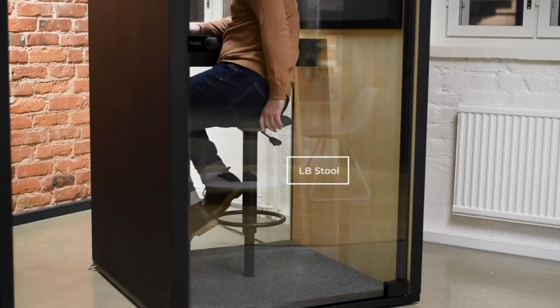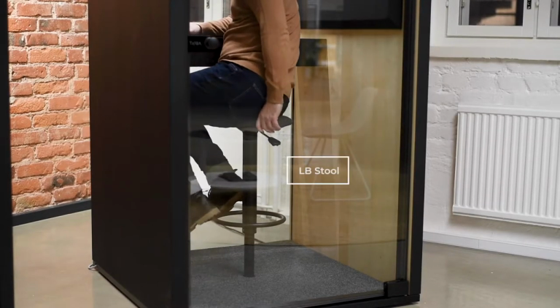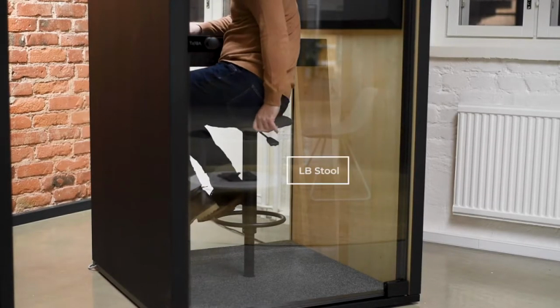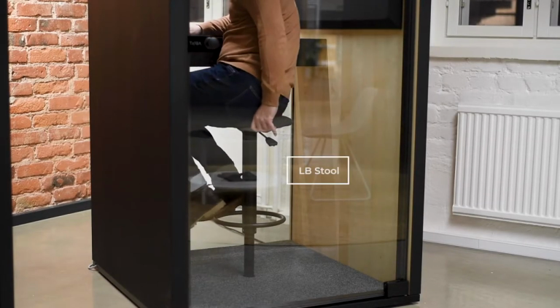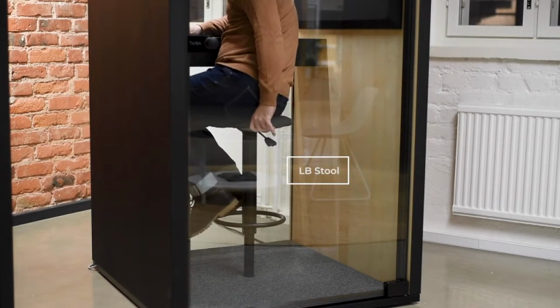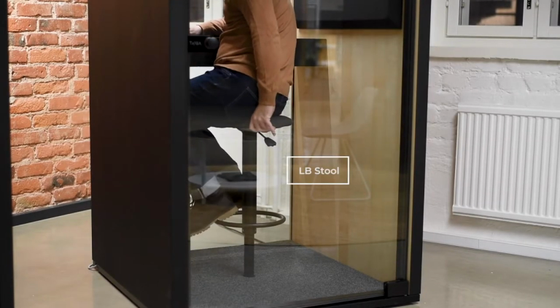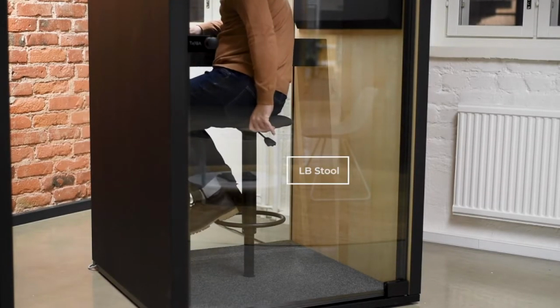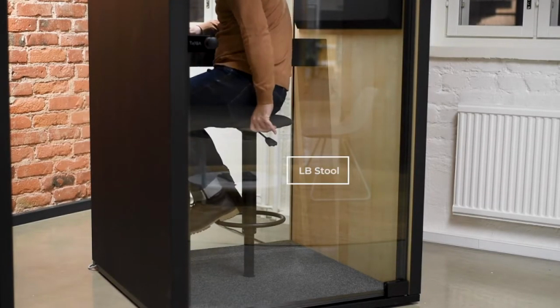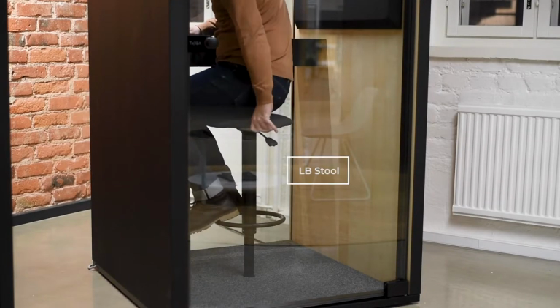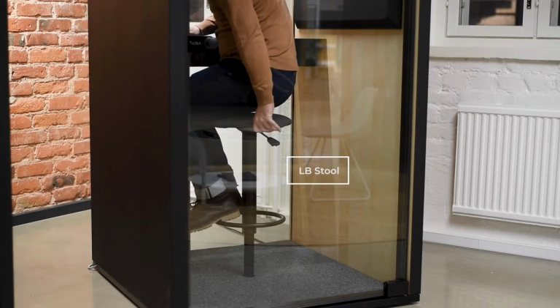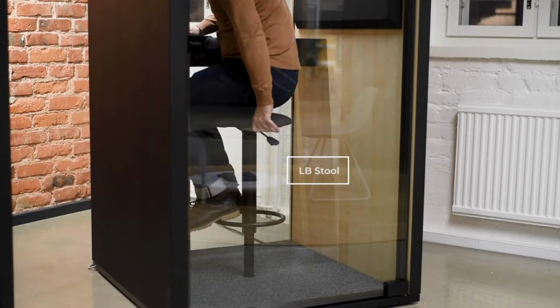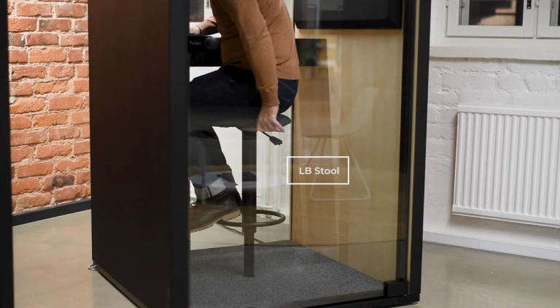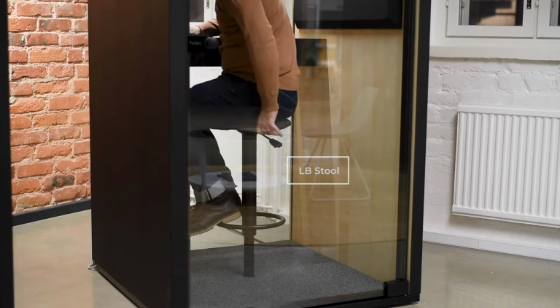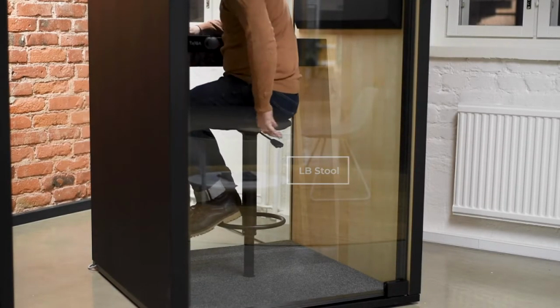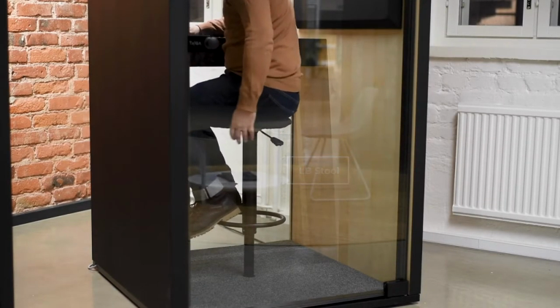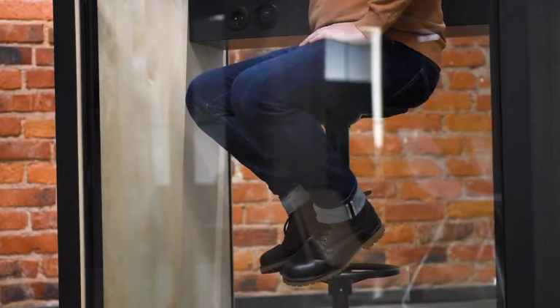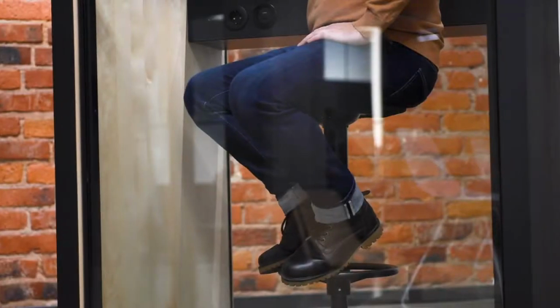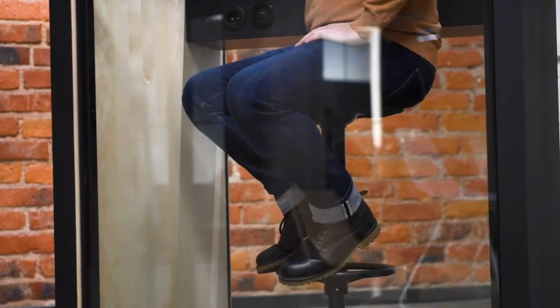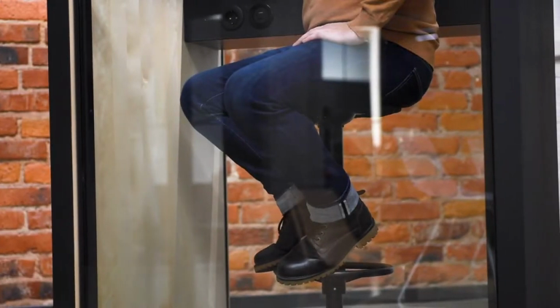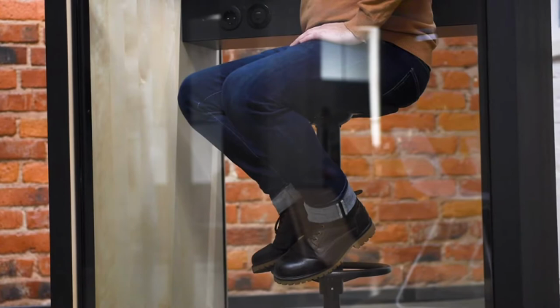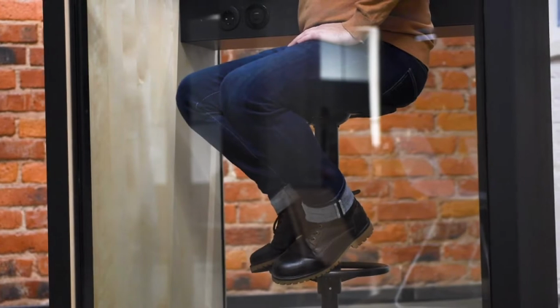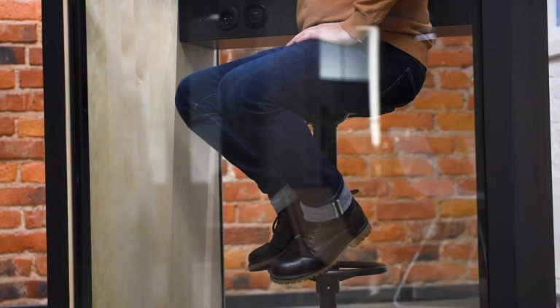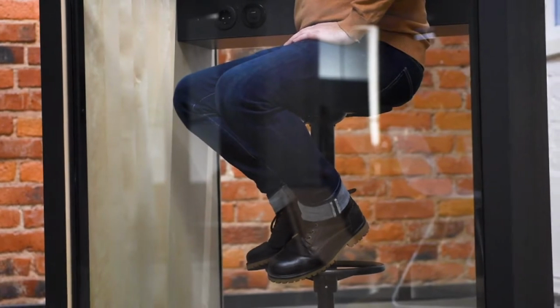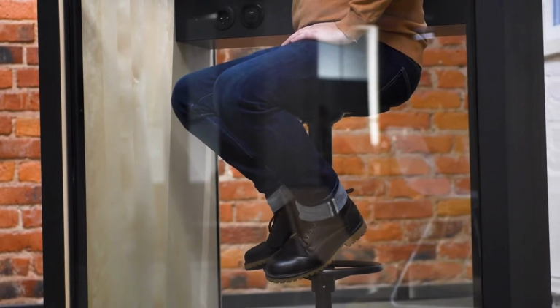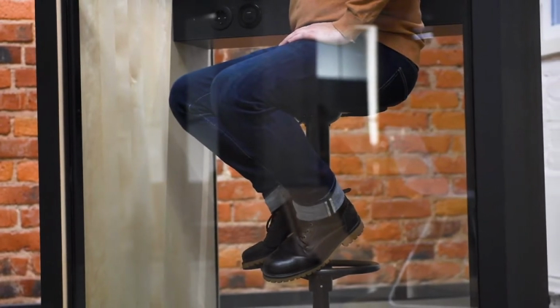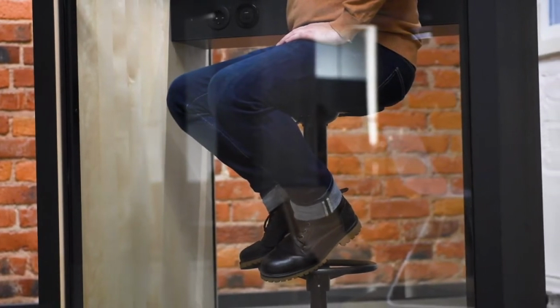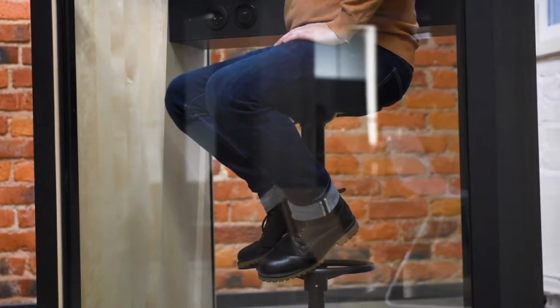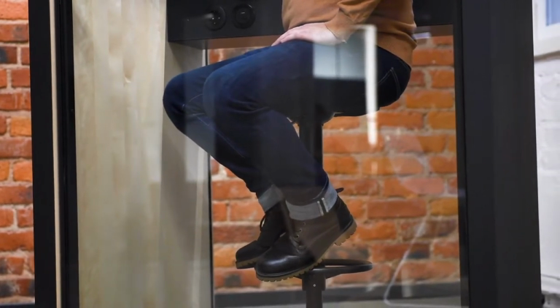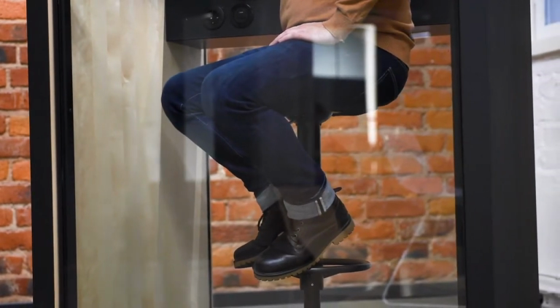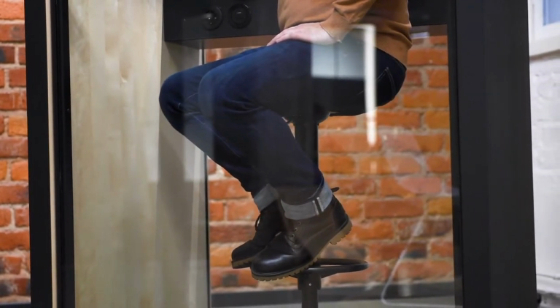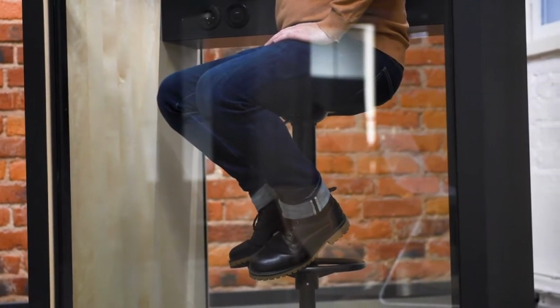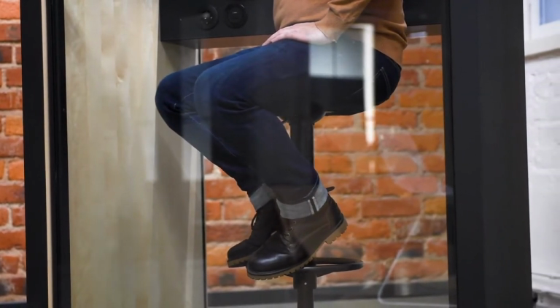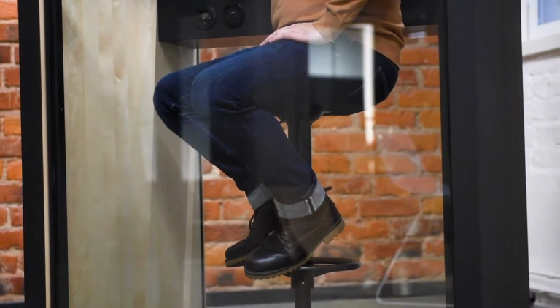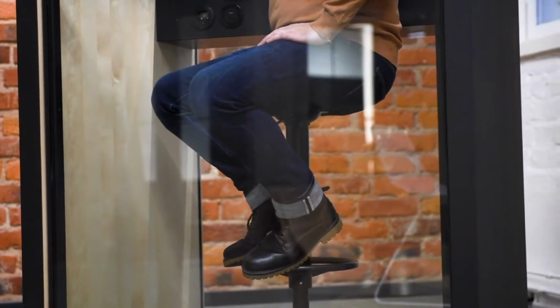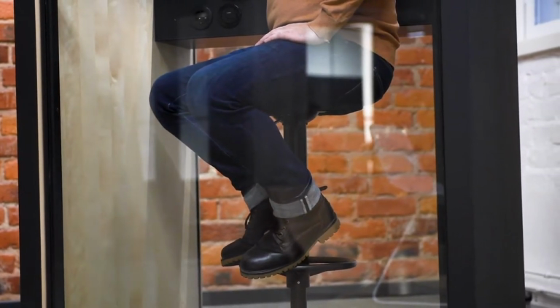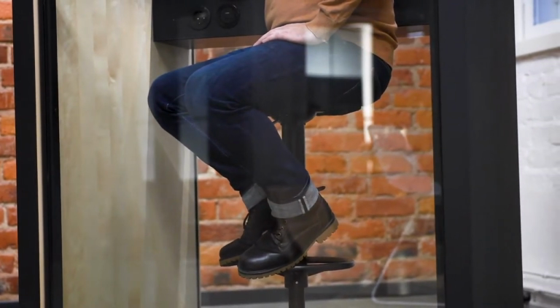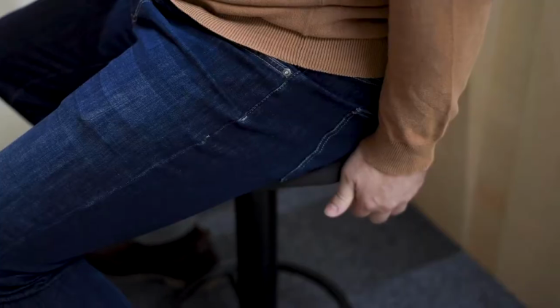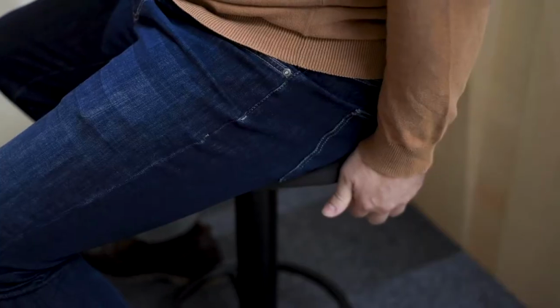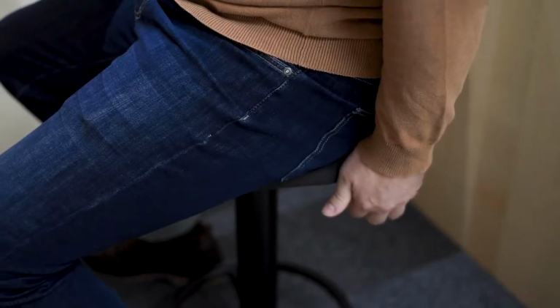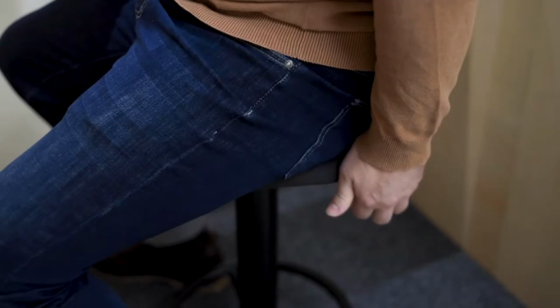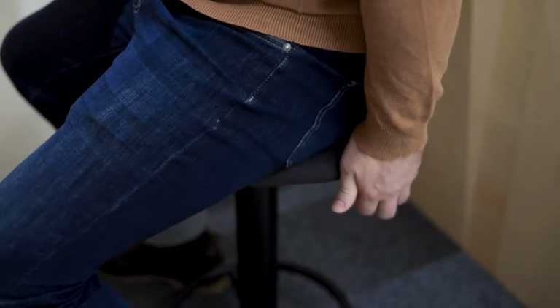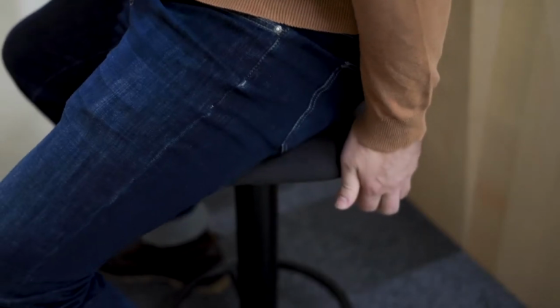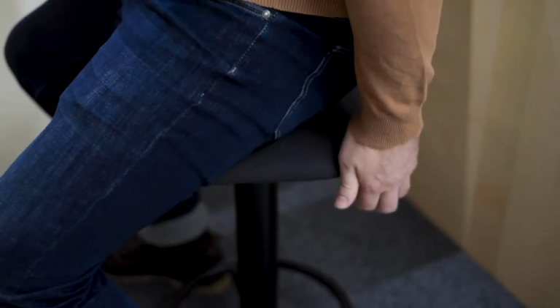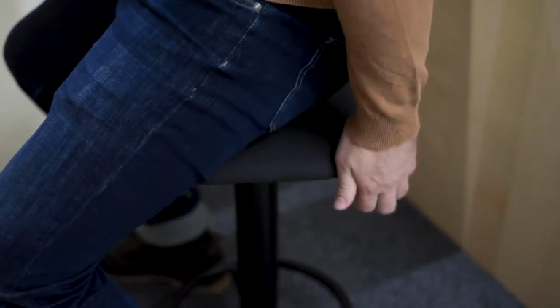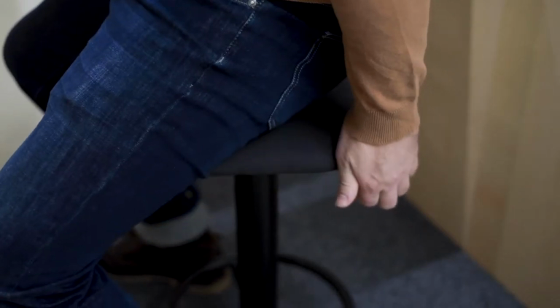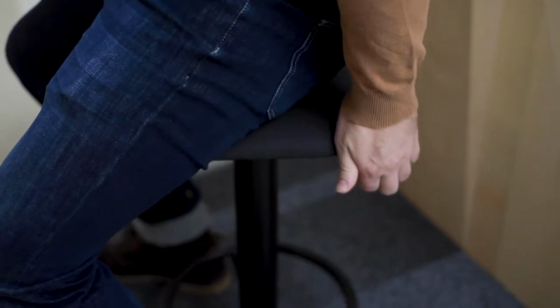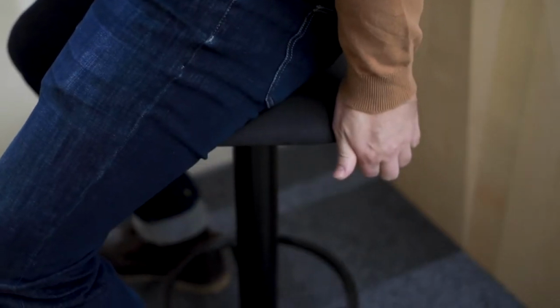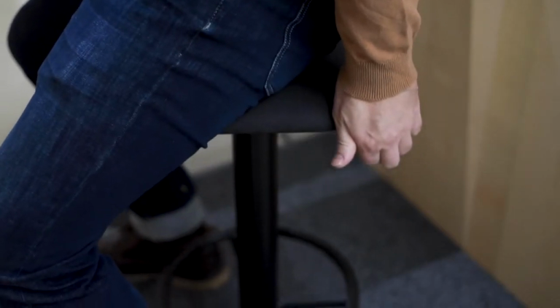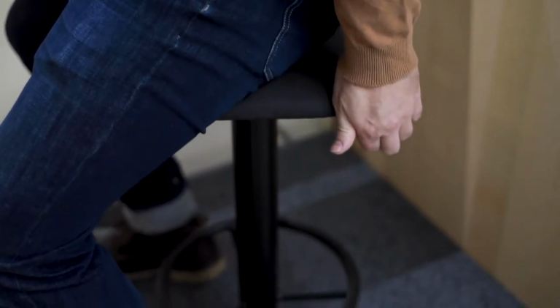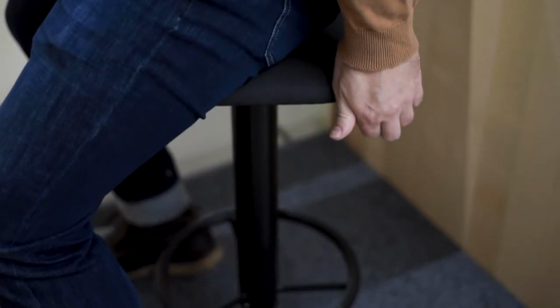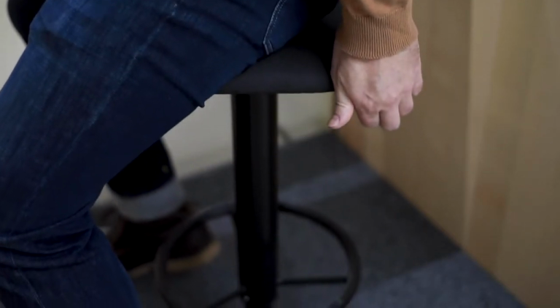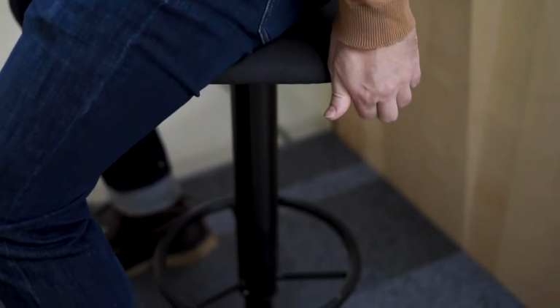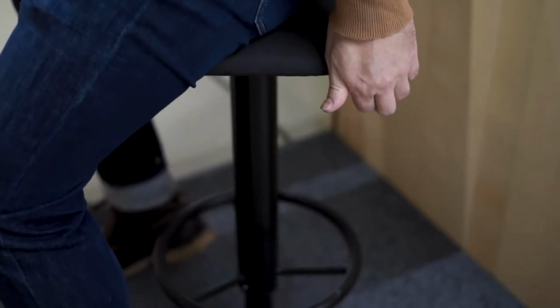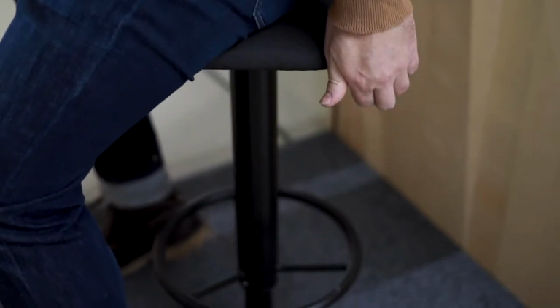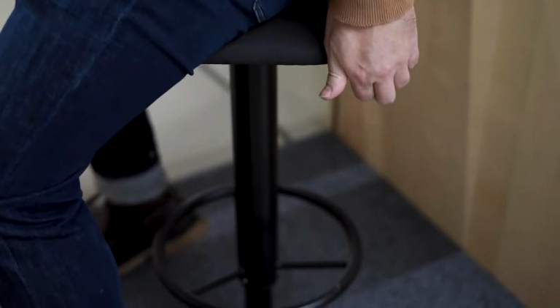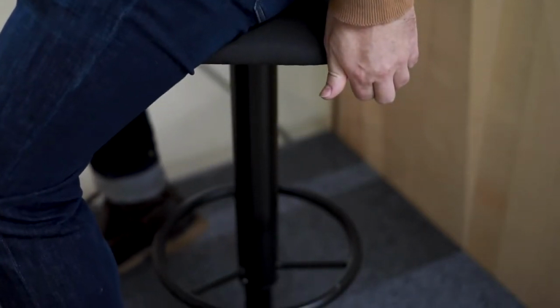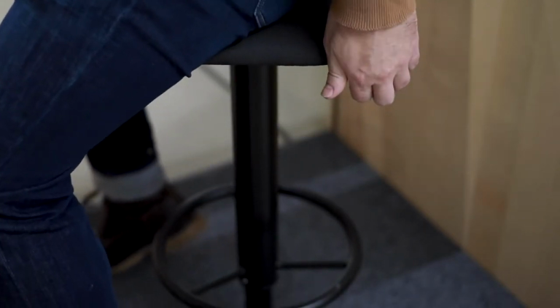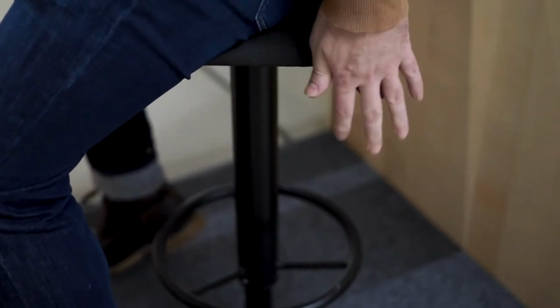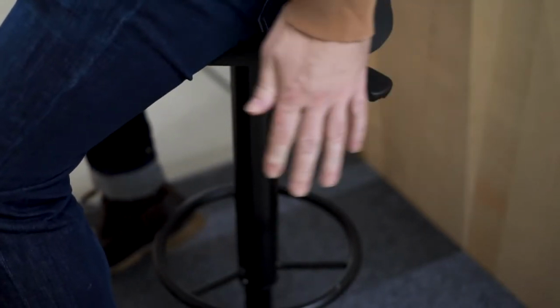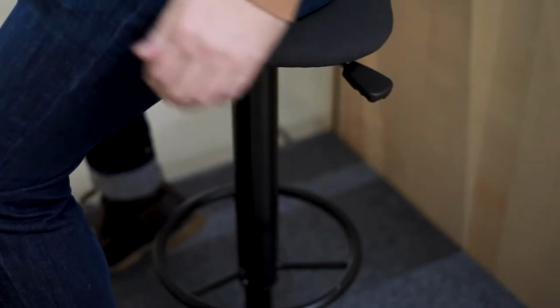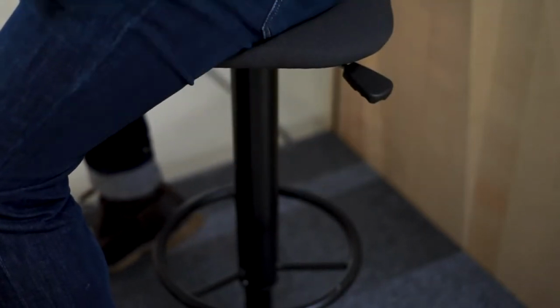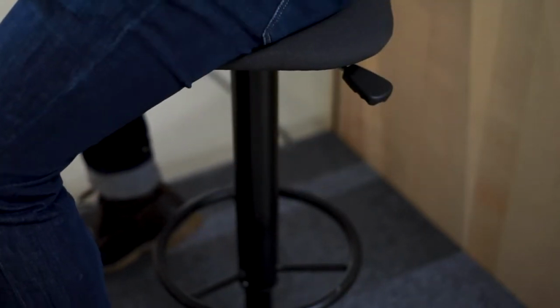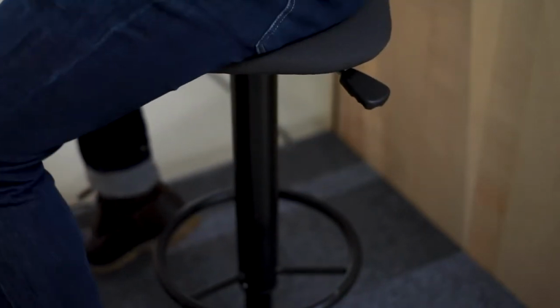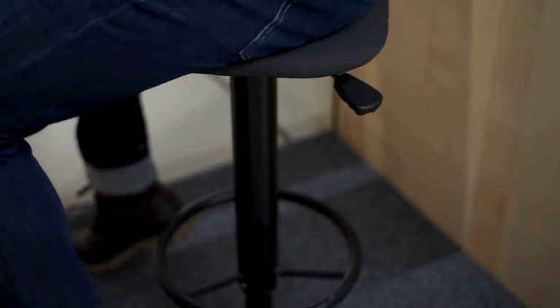An adjustable stool can be integrated in Locko Box 1. It is comfortable and designed as a functional part of the booth.